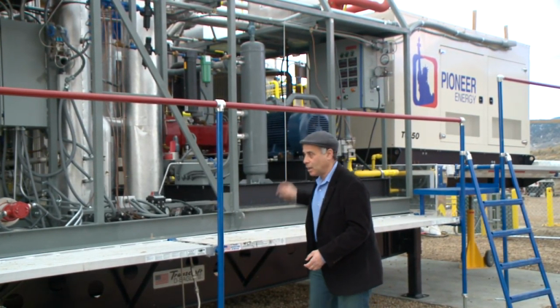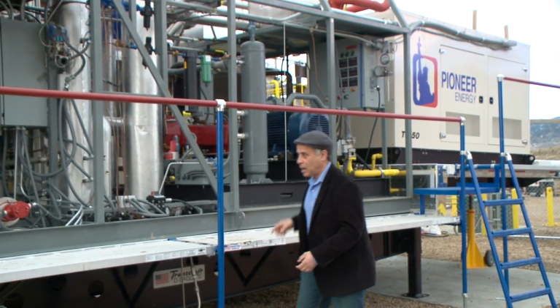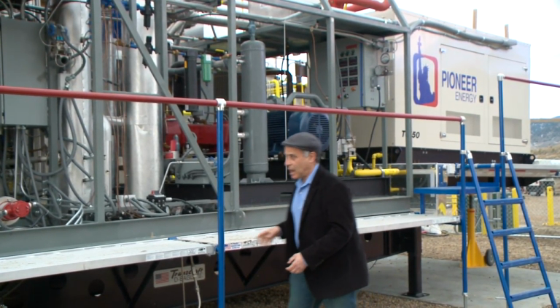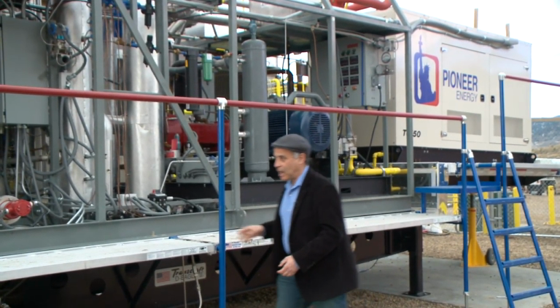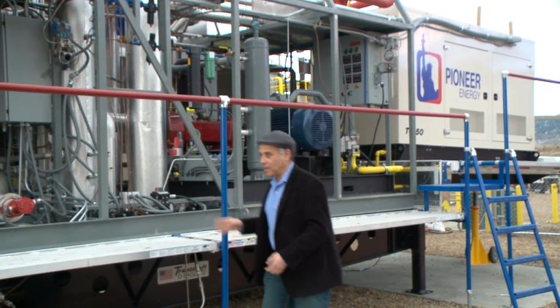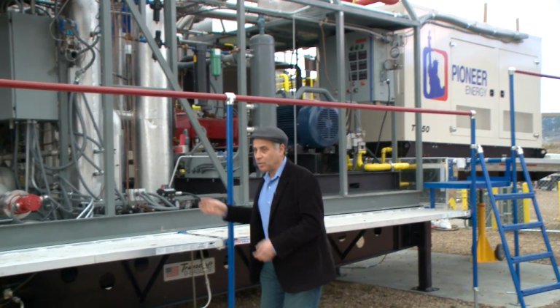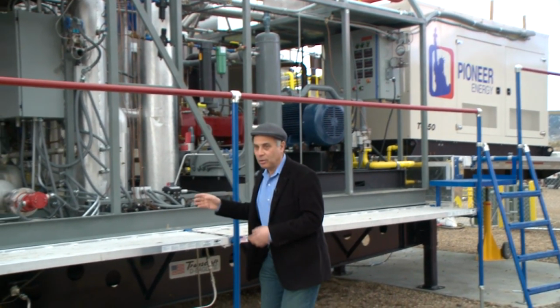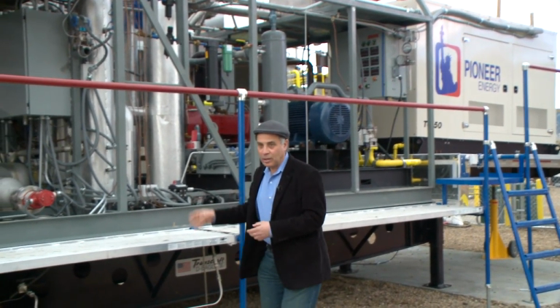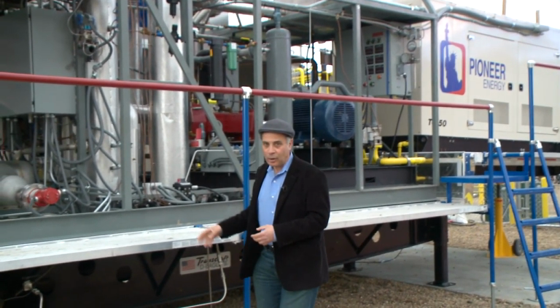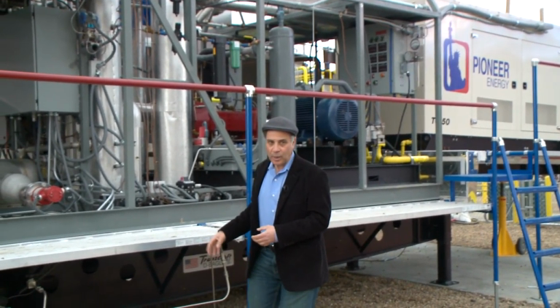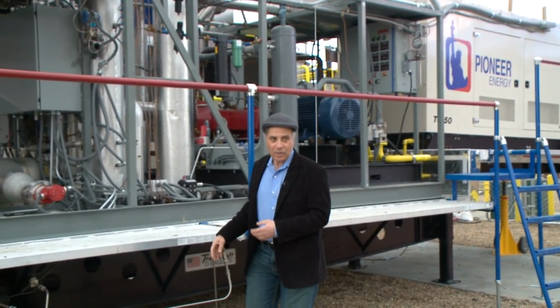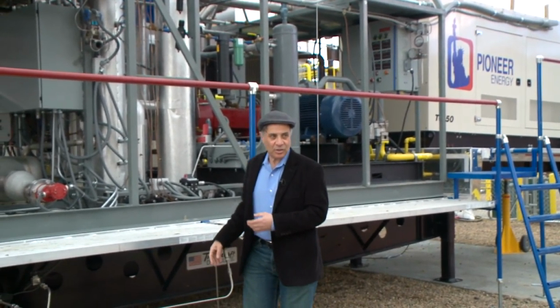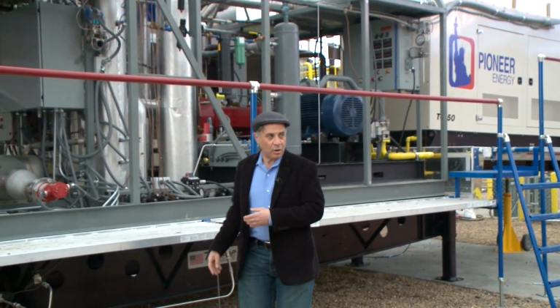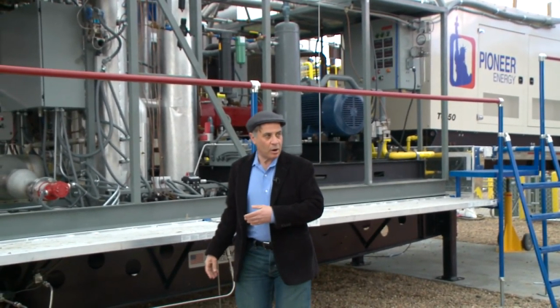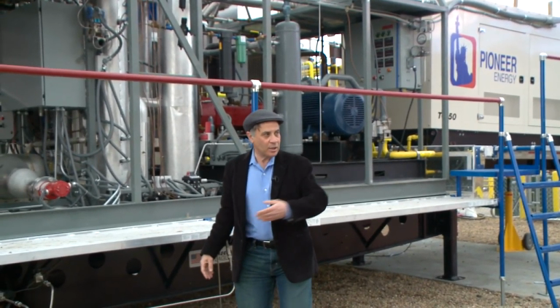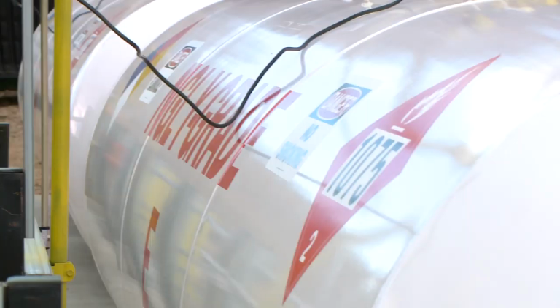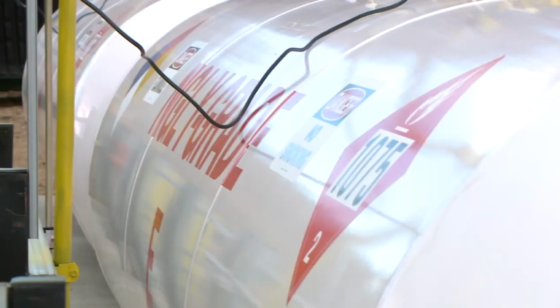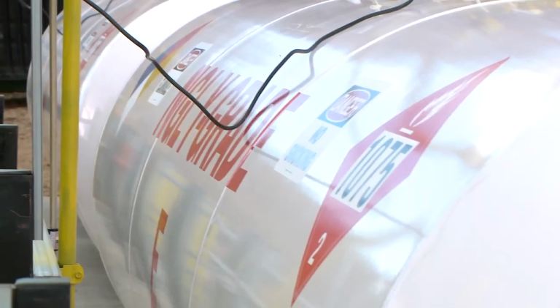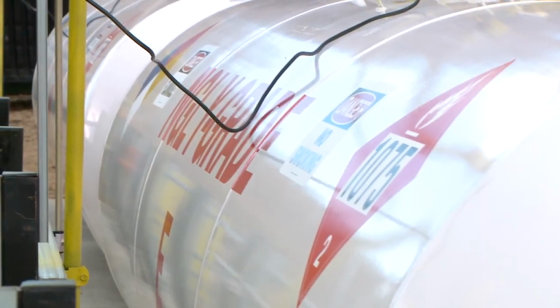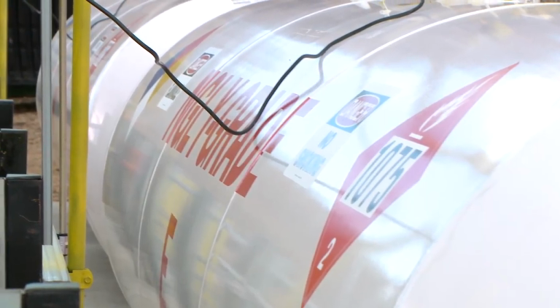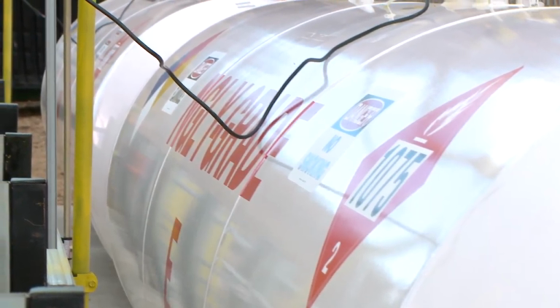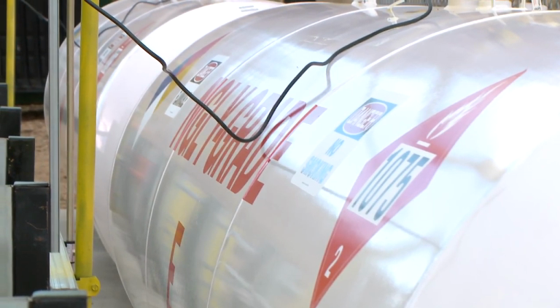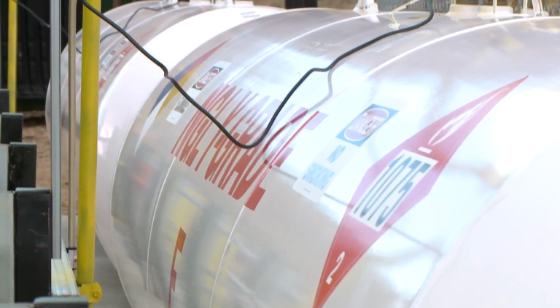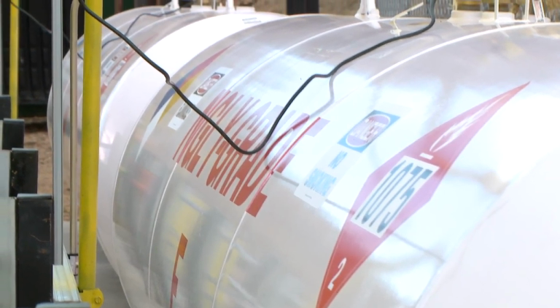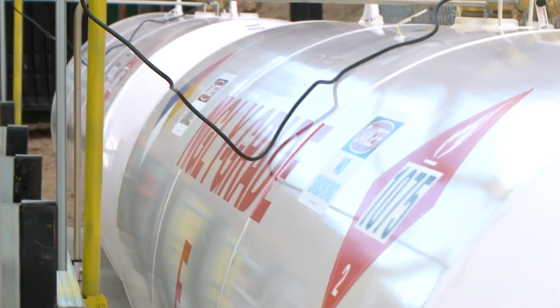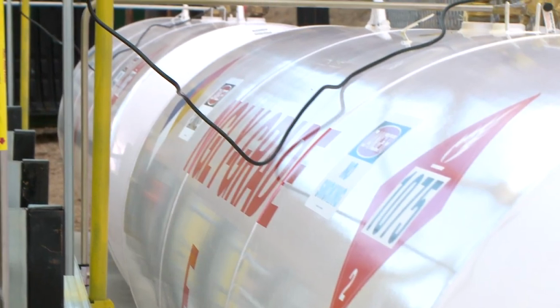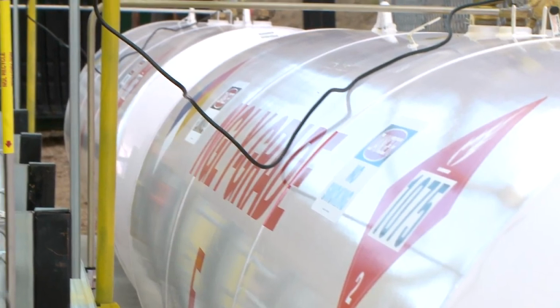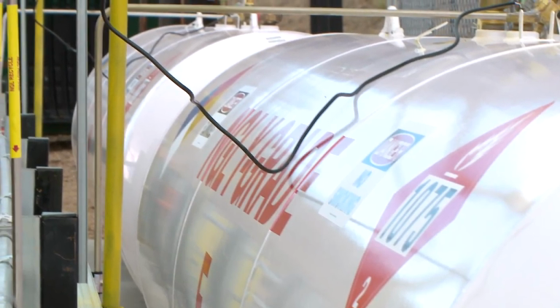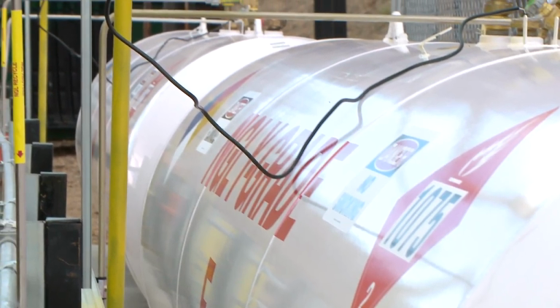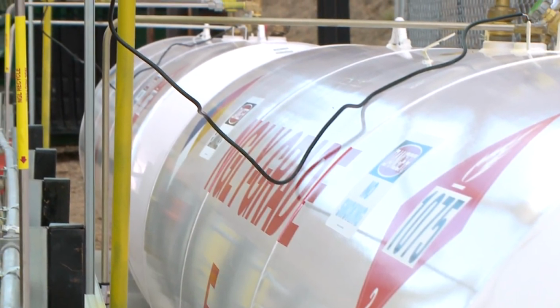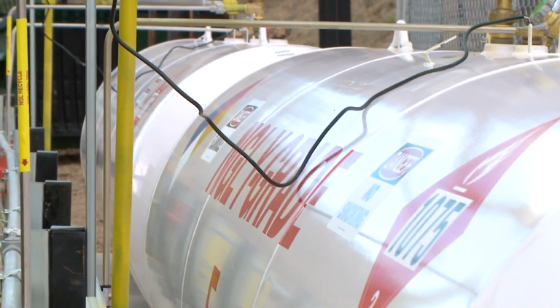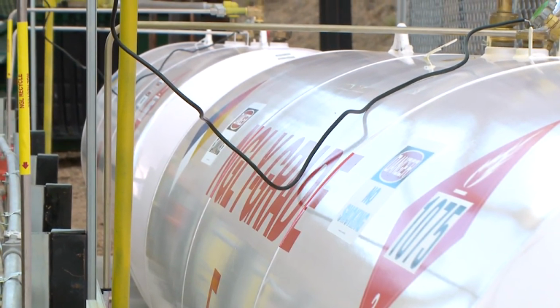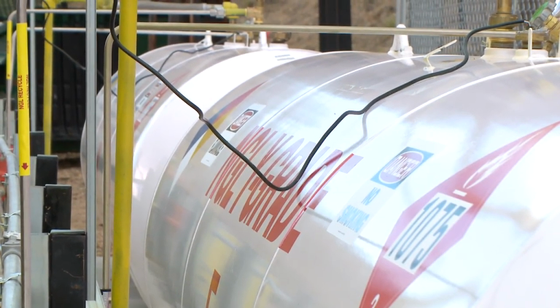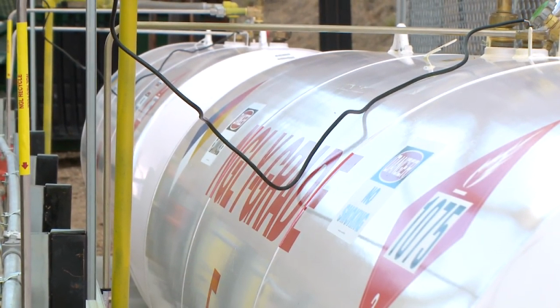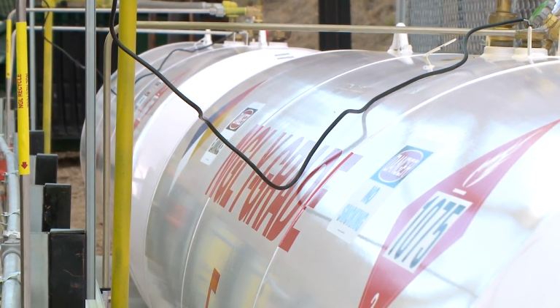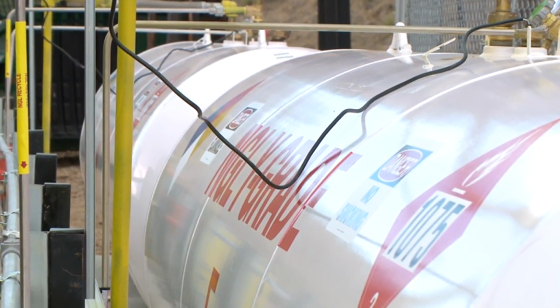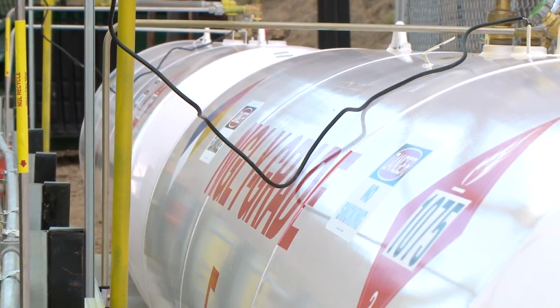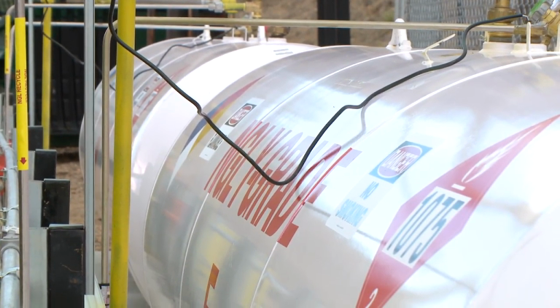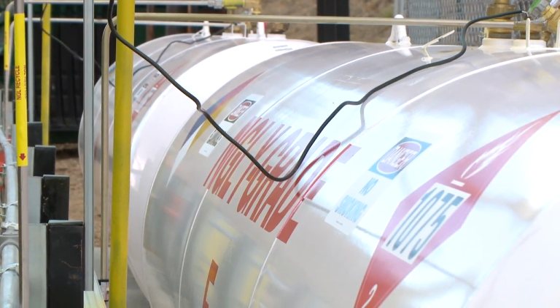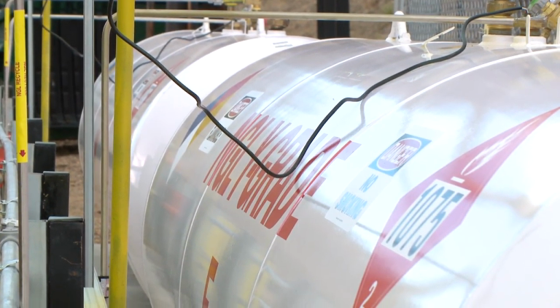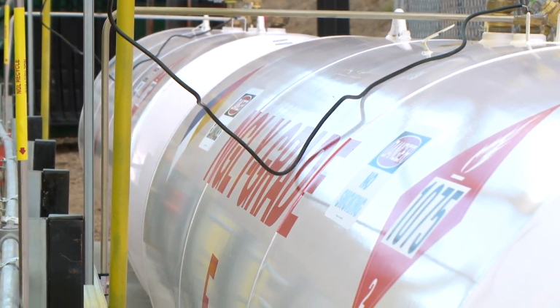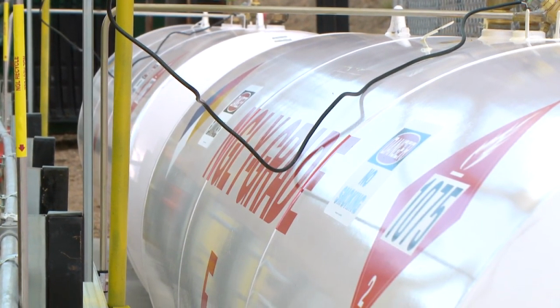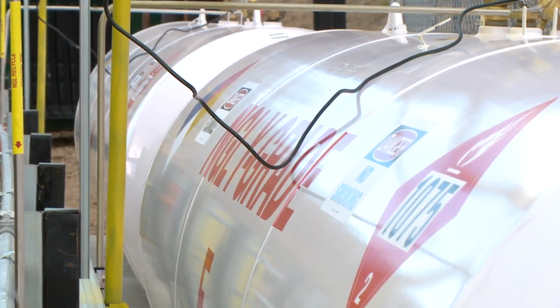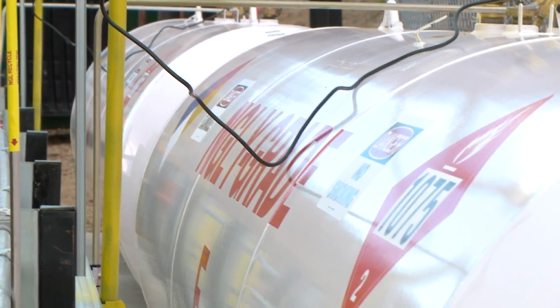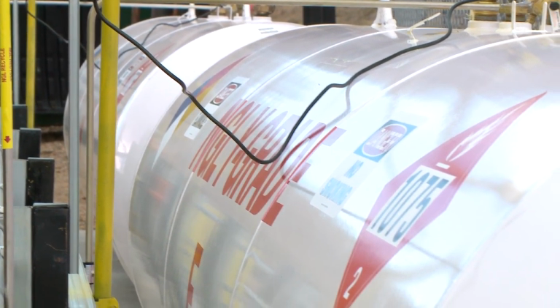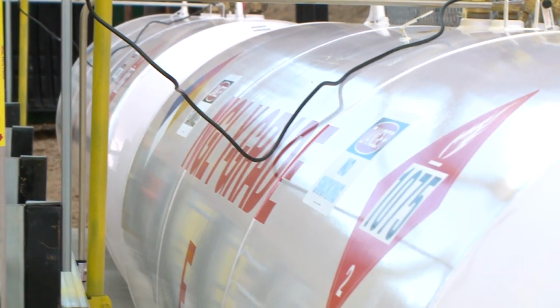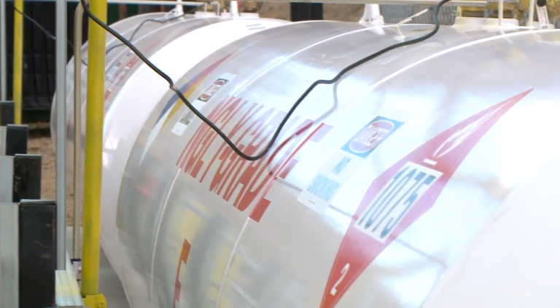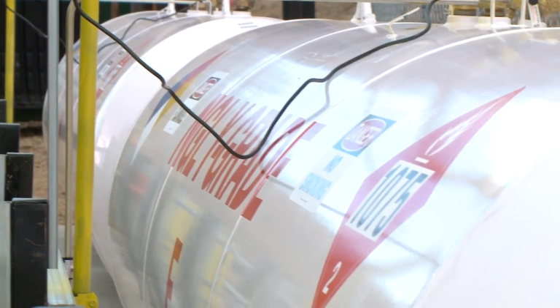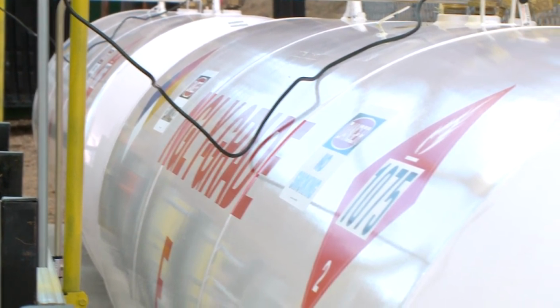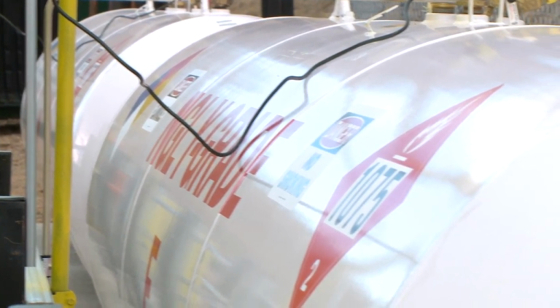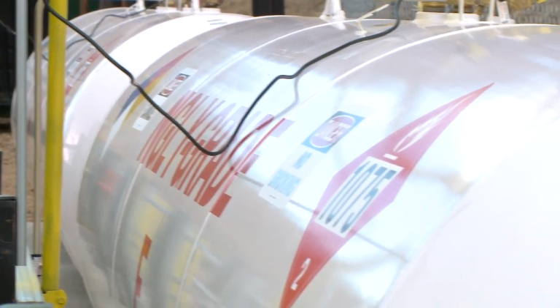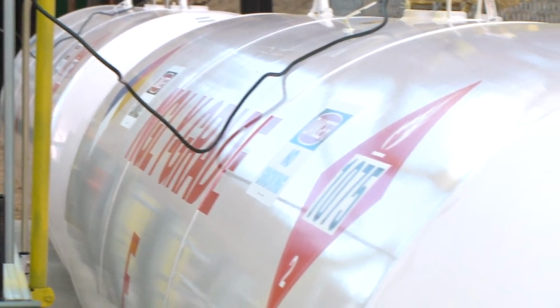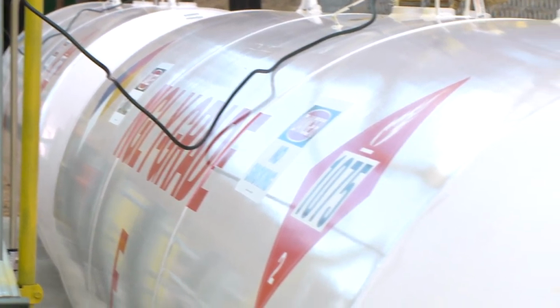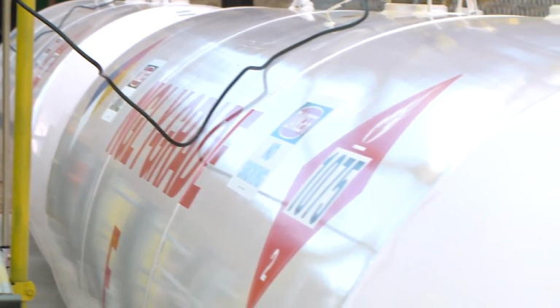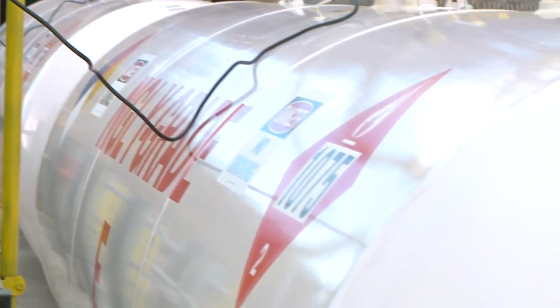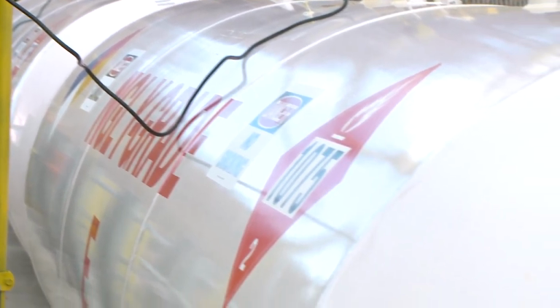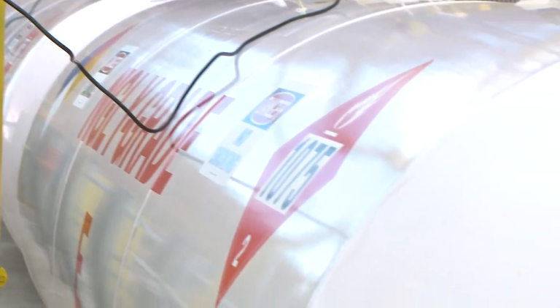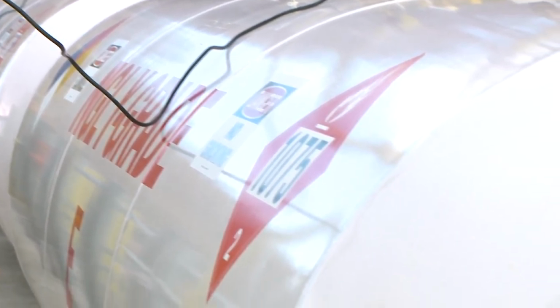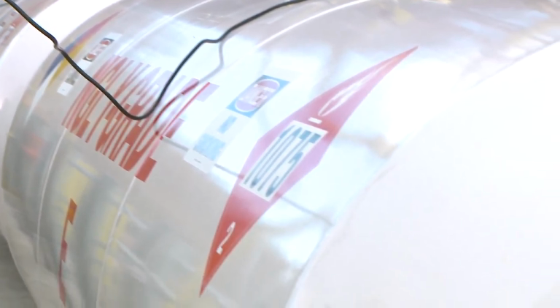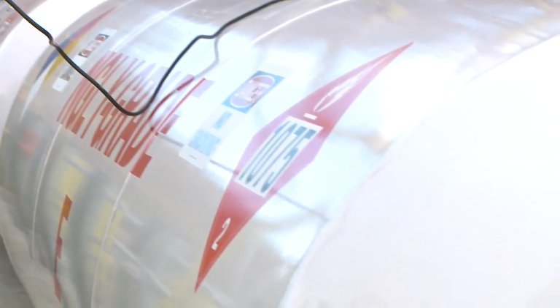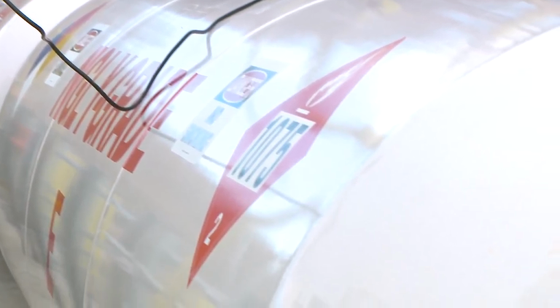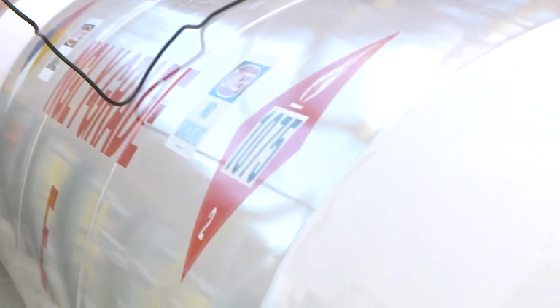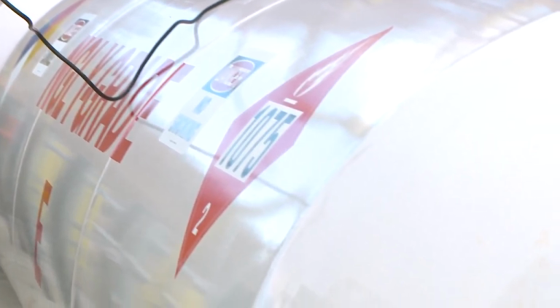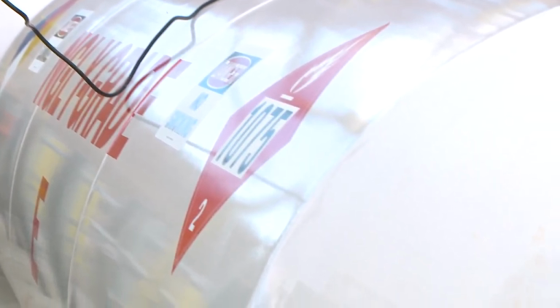And then the liquids are taken out and put in tanks where they can then be loaded onto trucks and shipped out and sold.